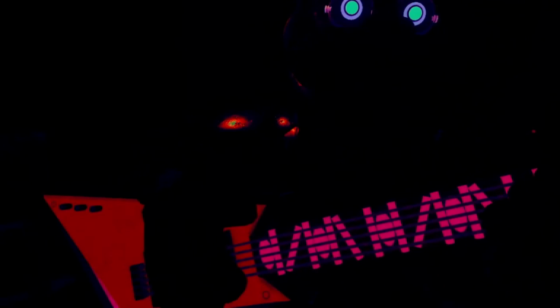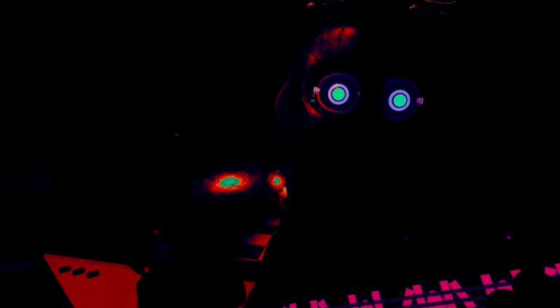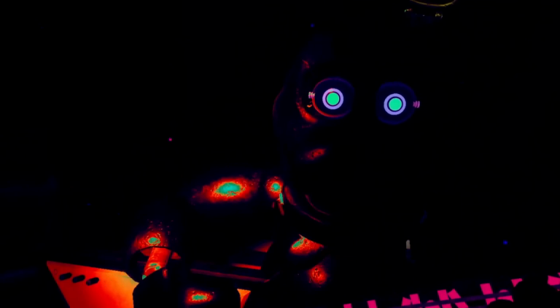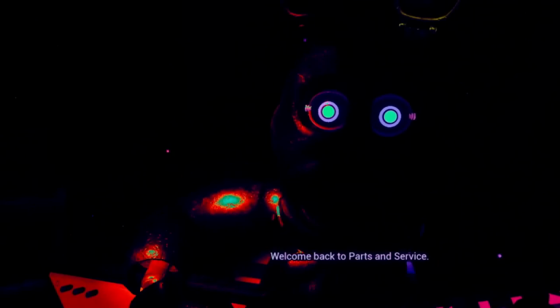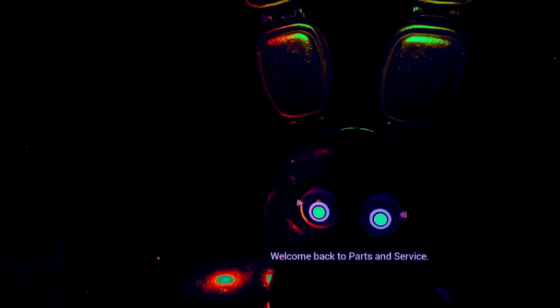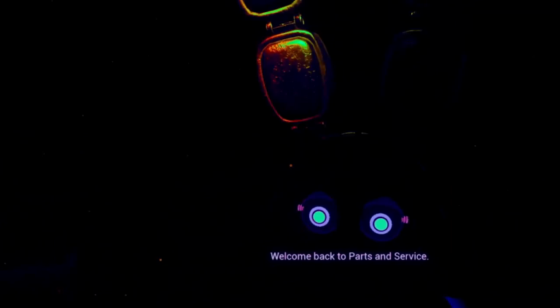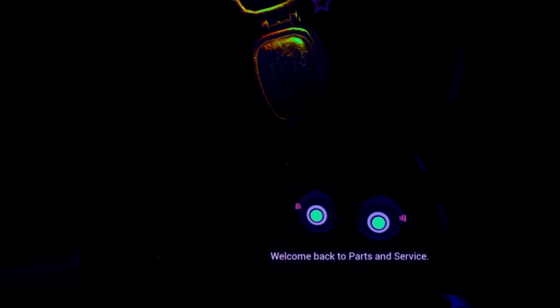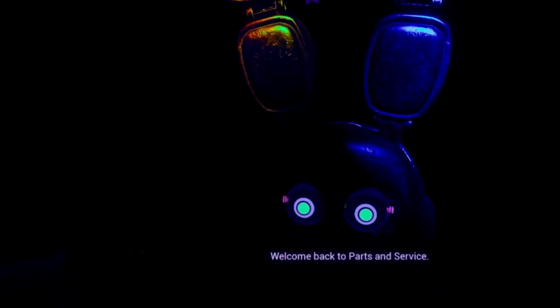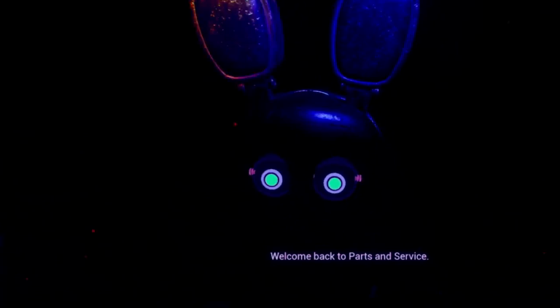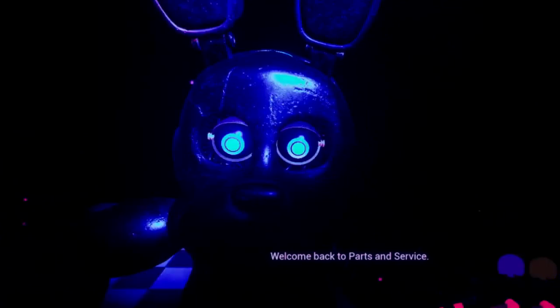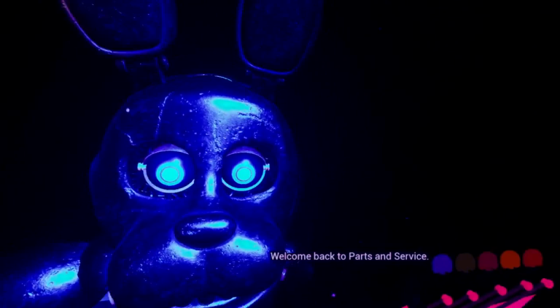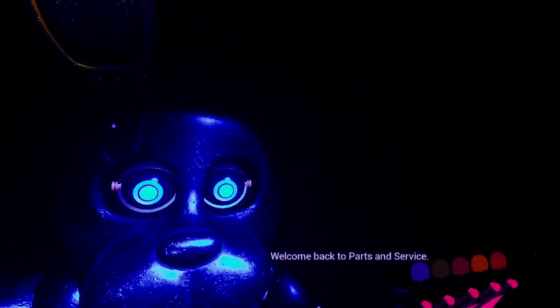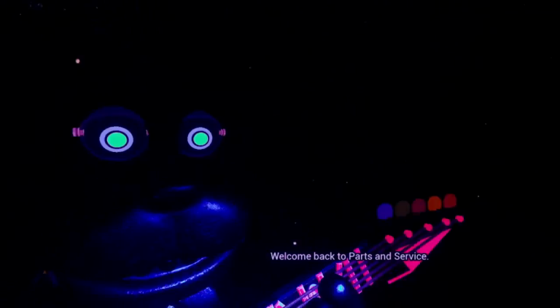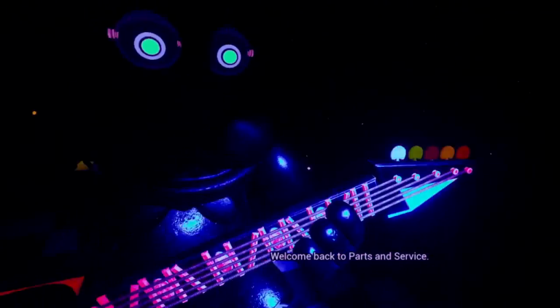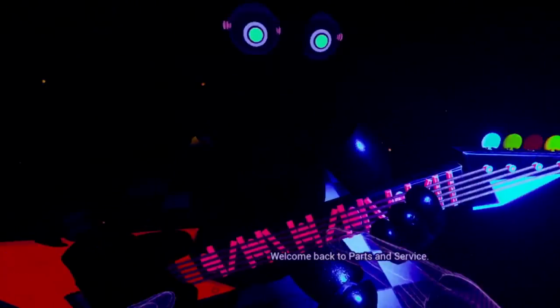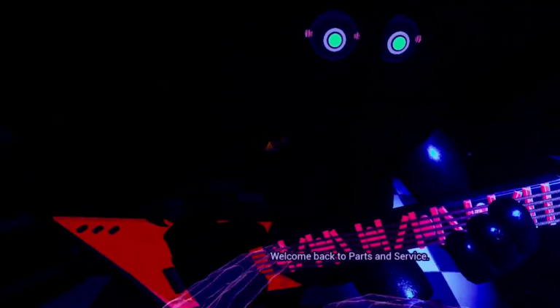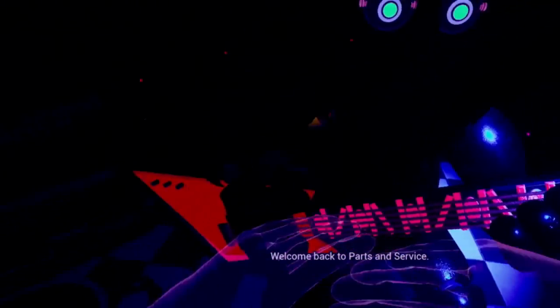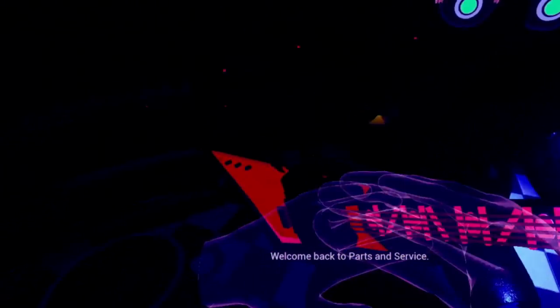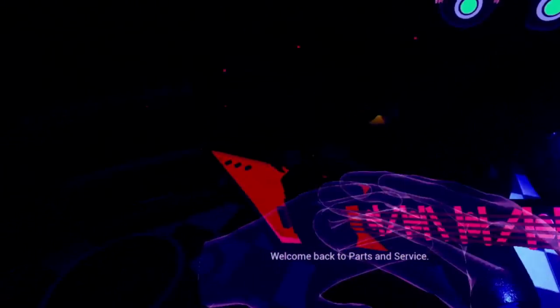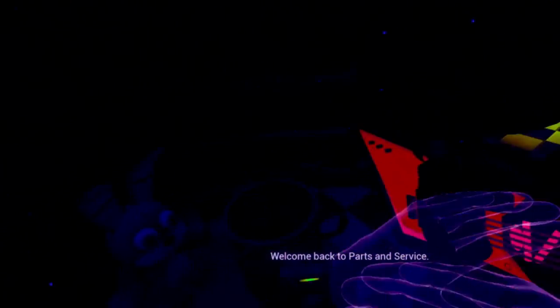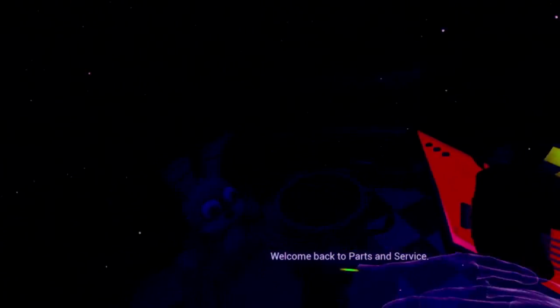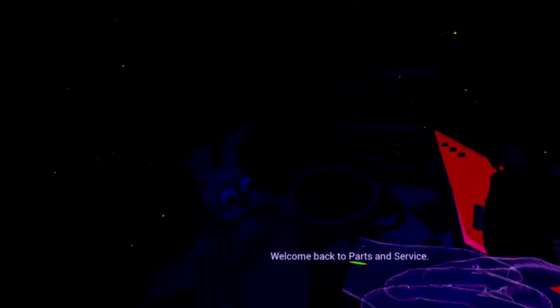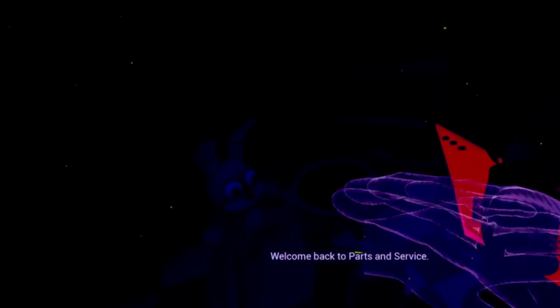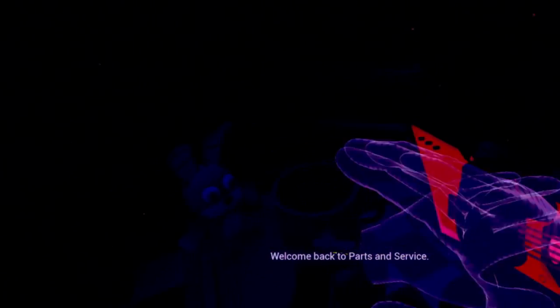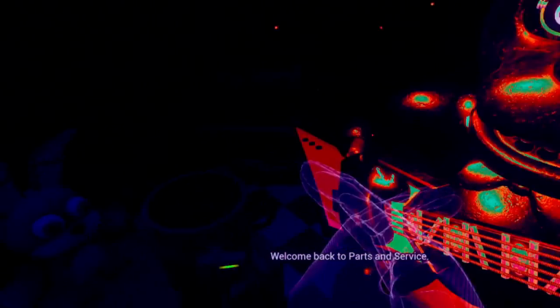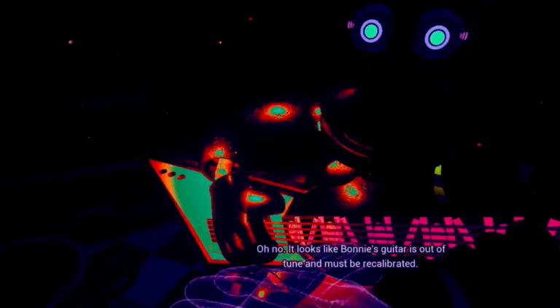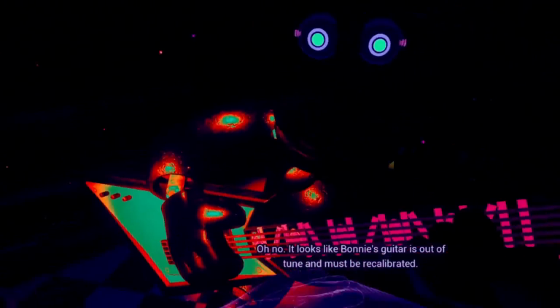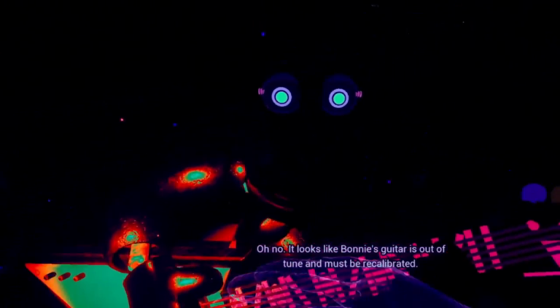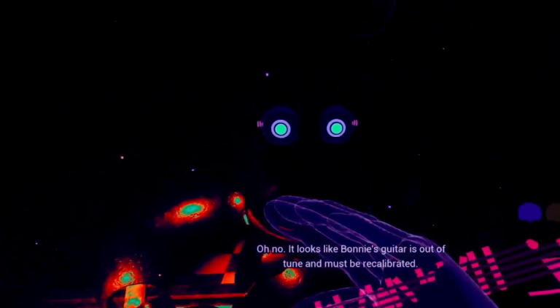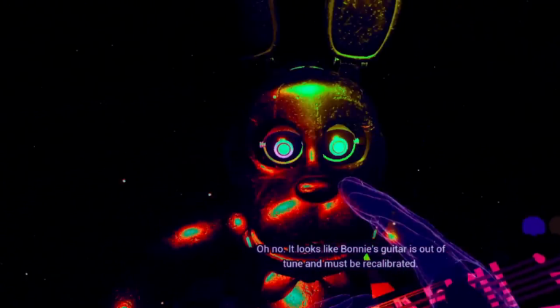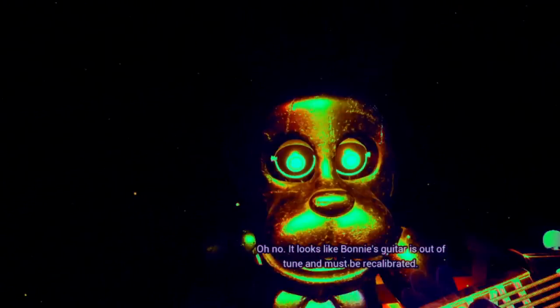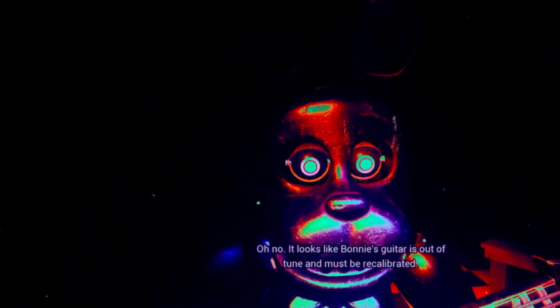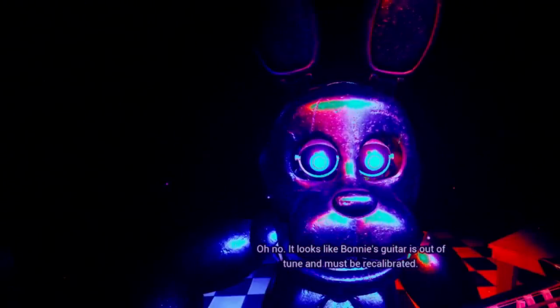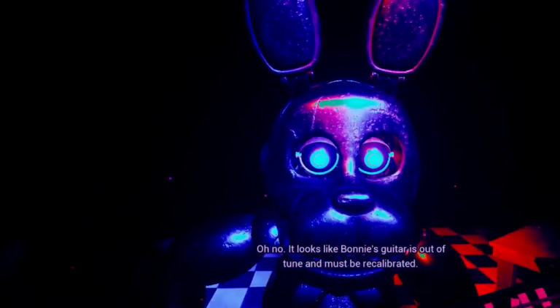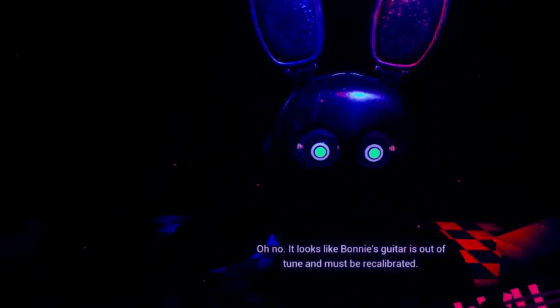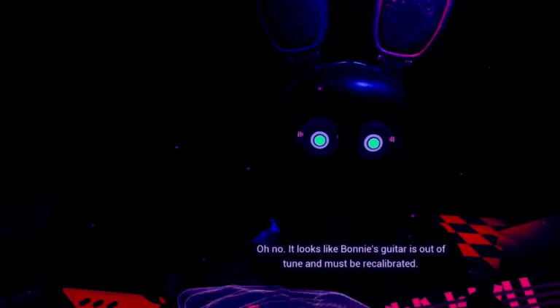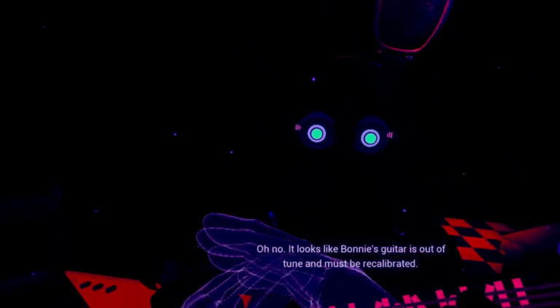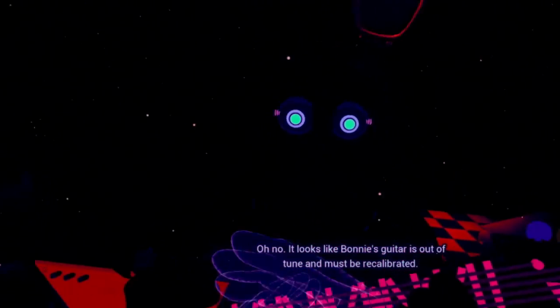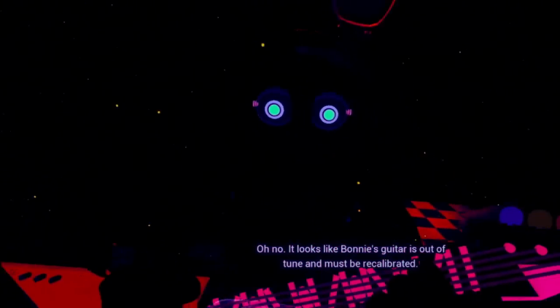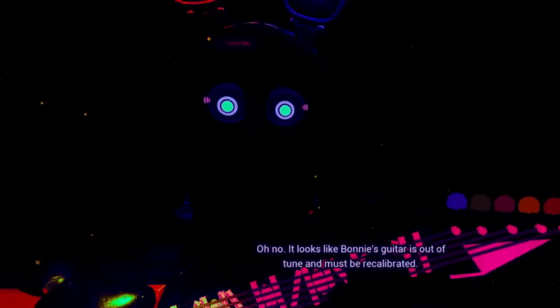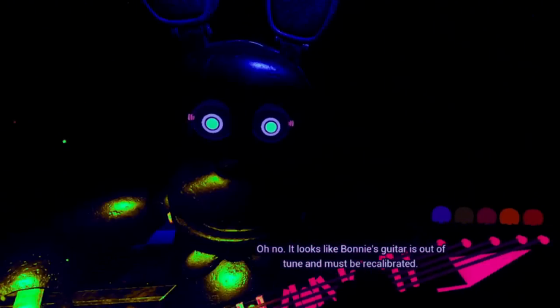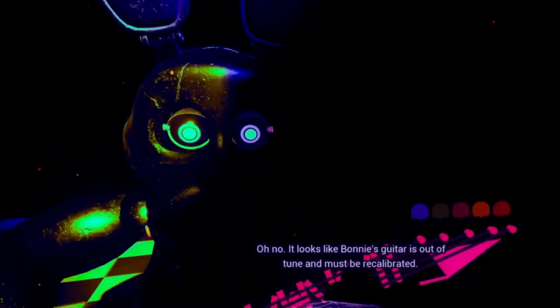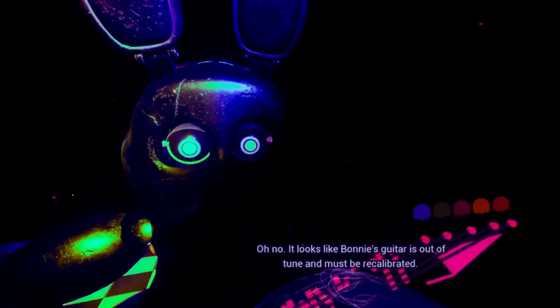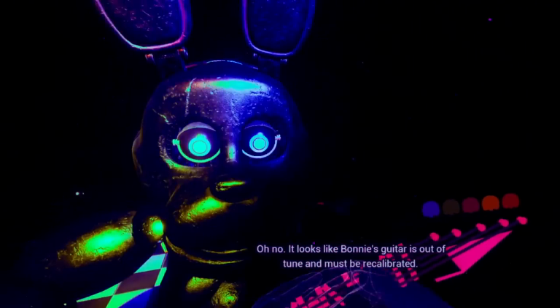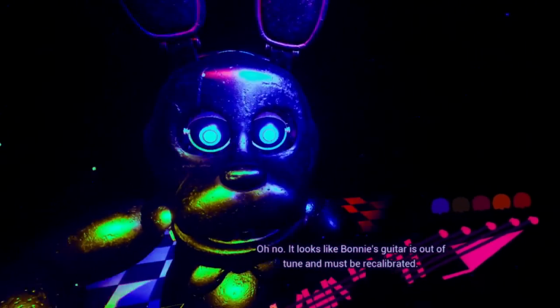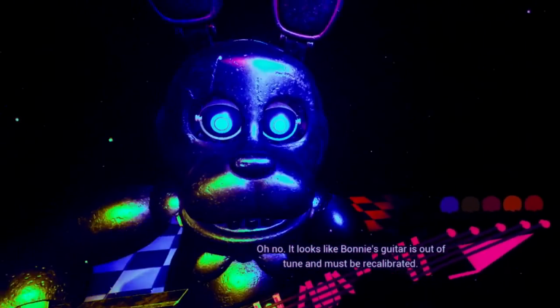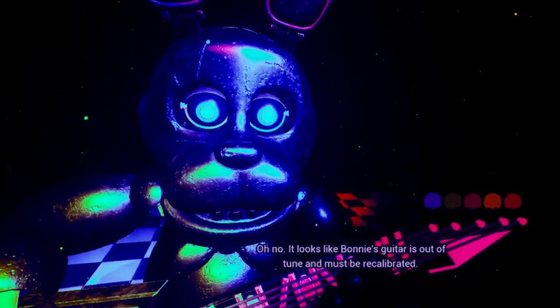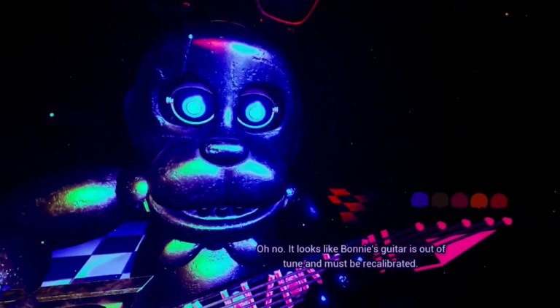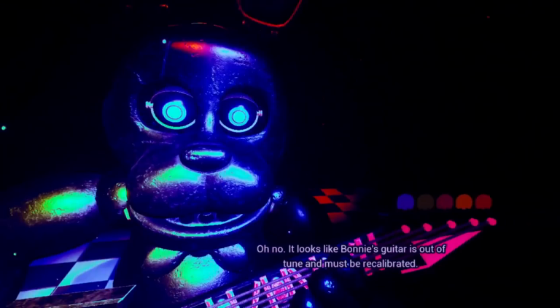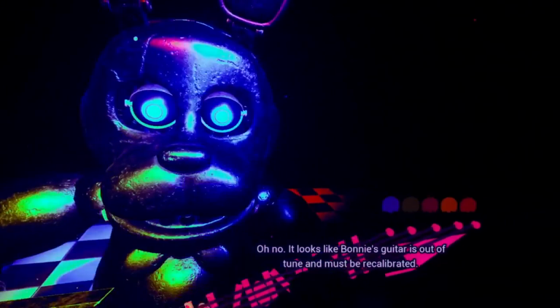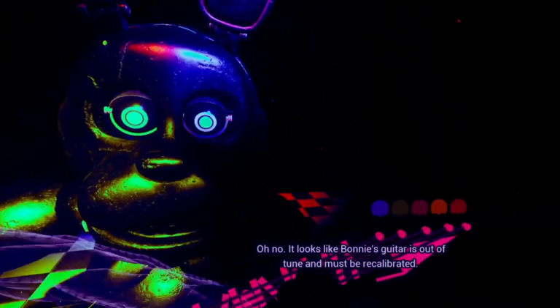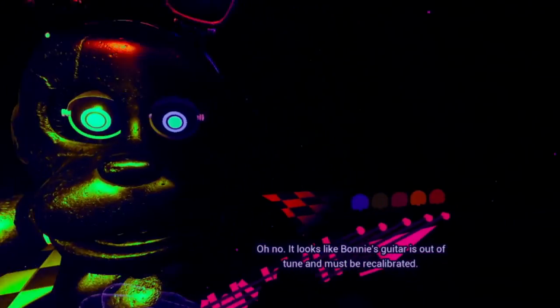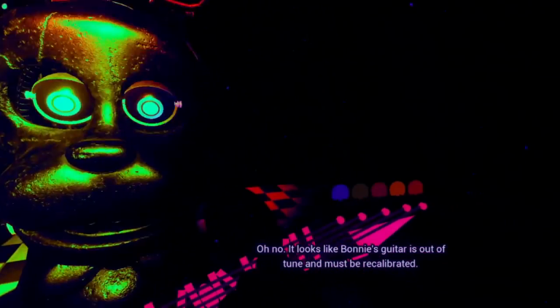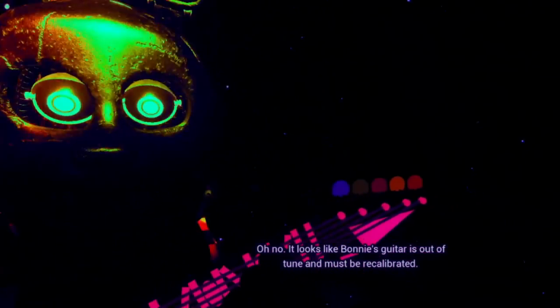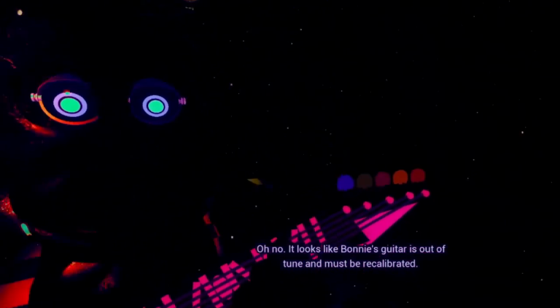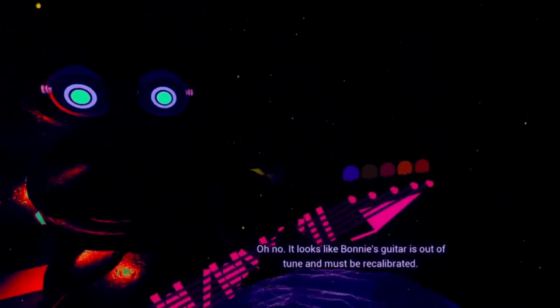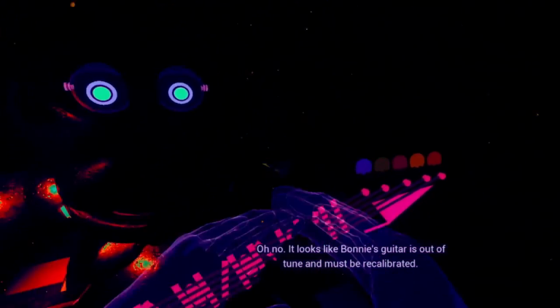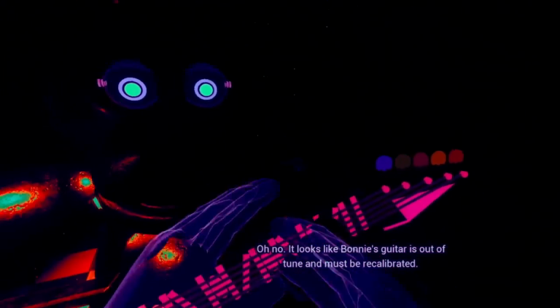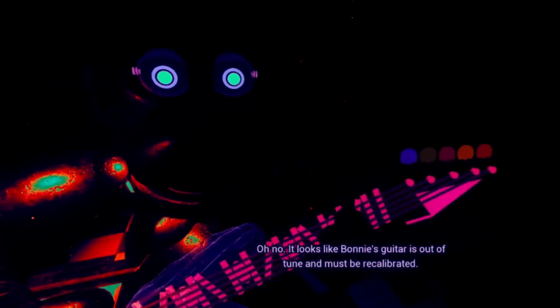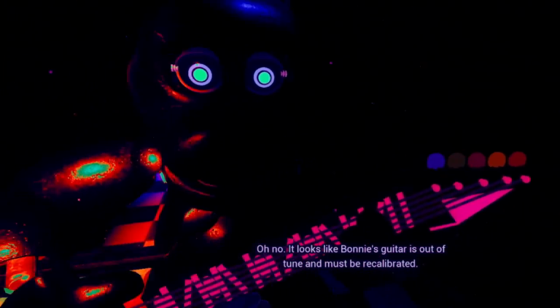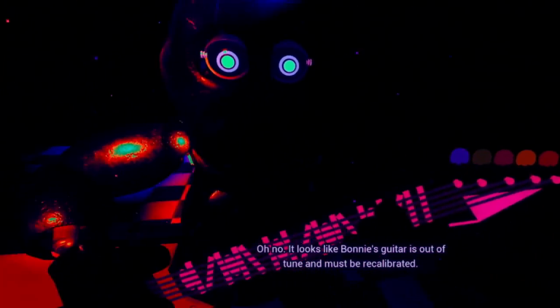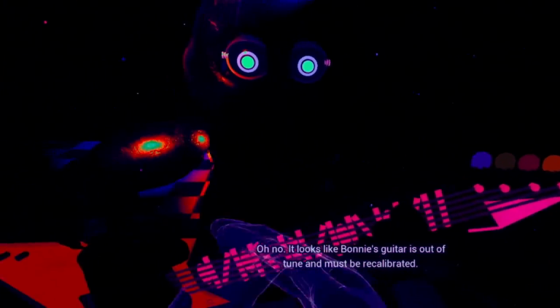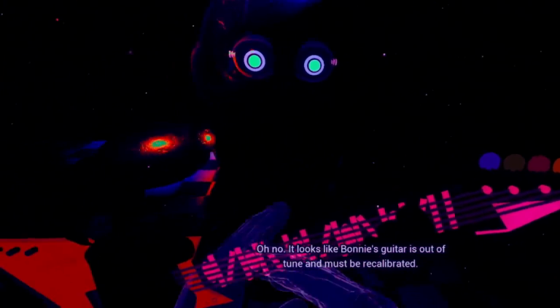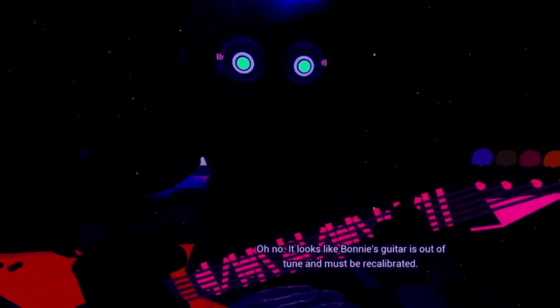Welcome back to Parts and Service. Oh no, it looks like Bonnie's guitar is out of tune and must be recalibrated.